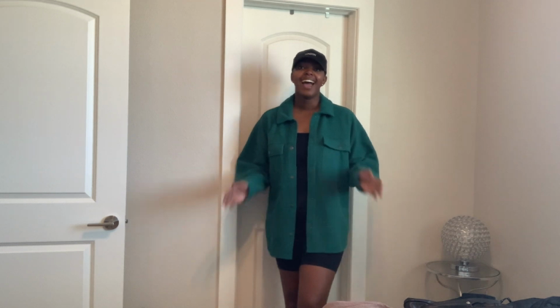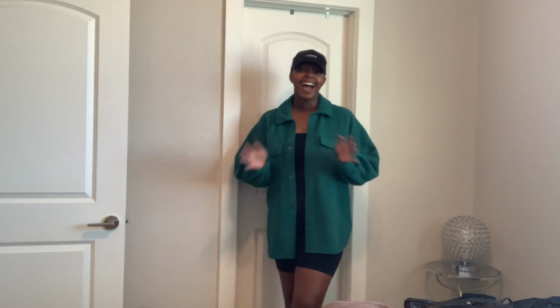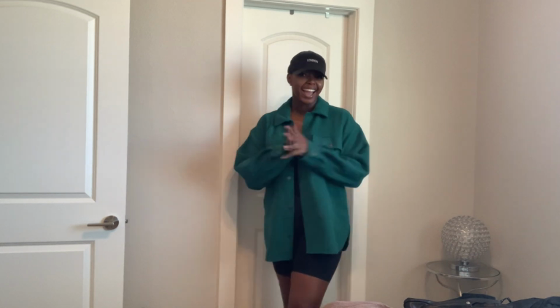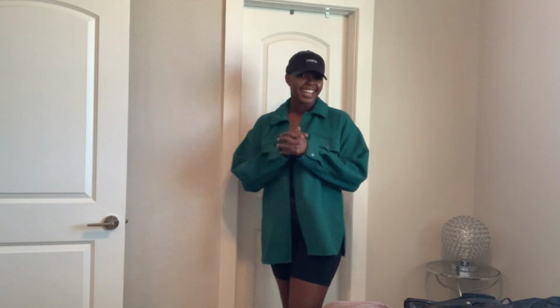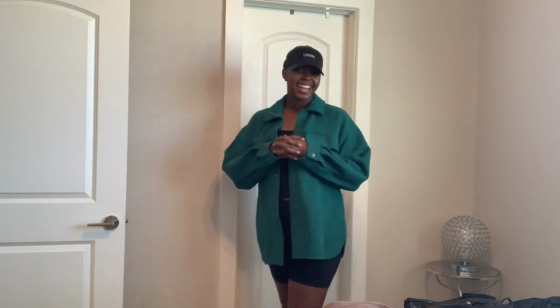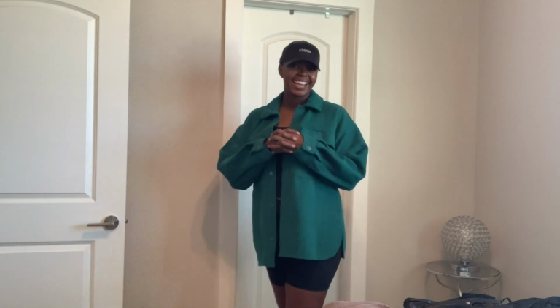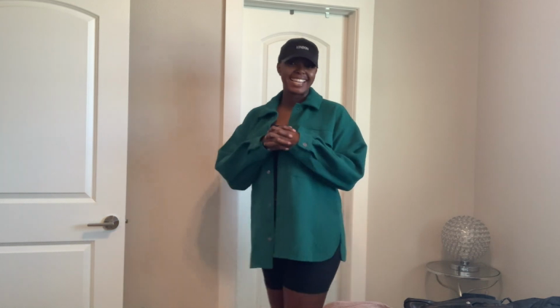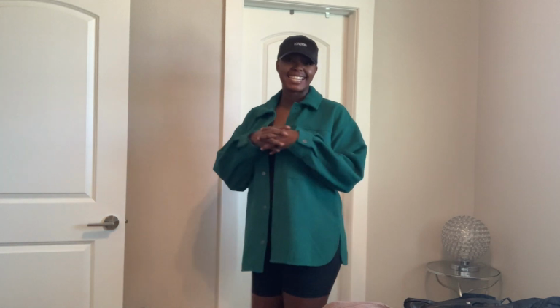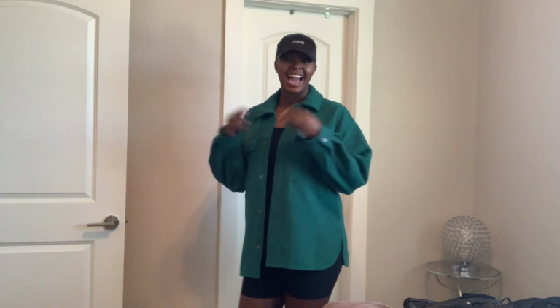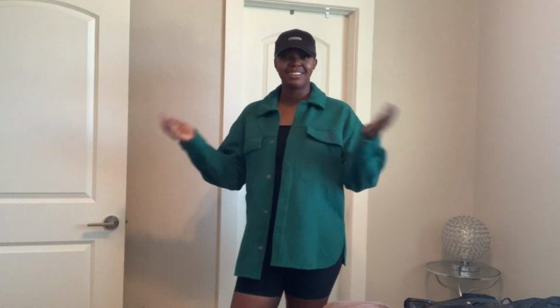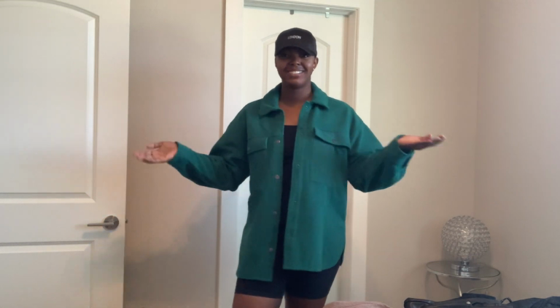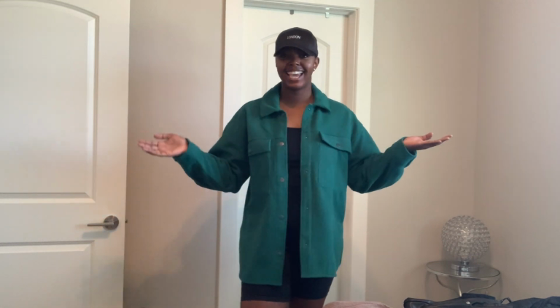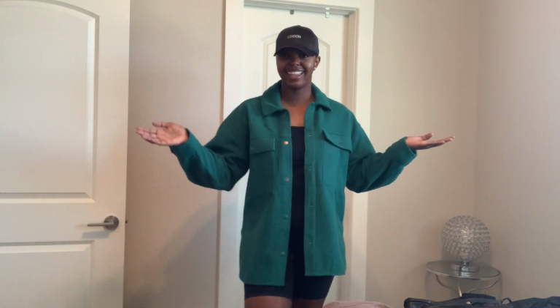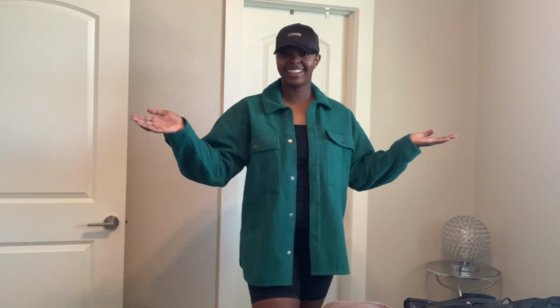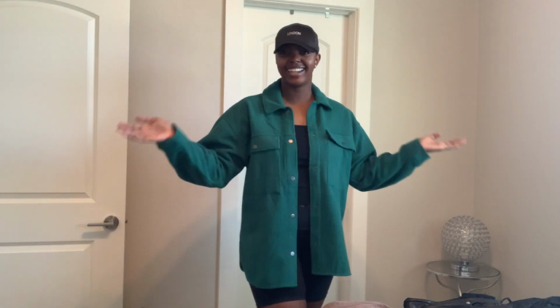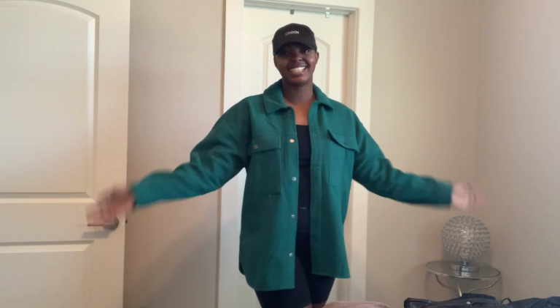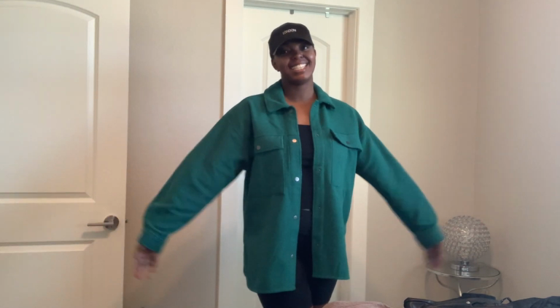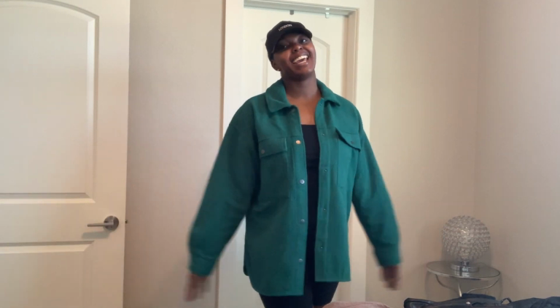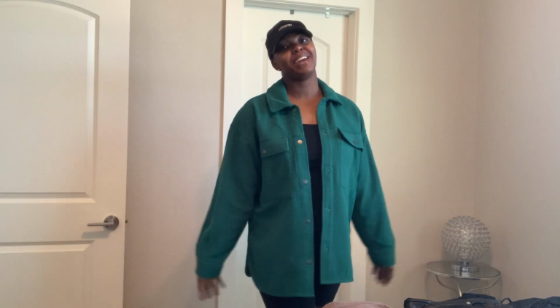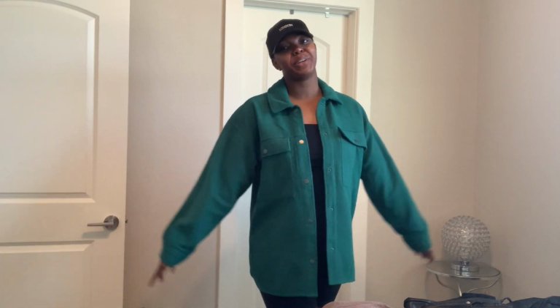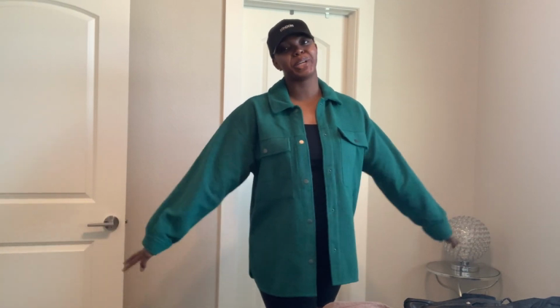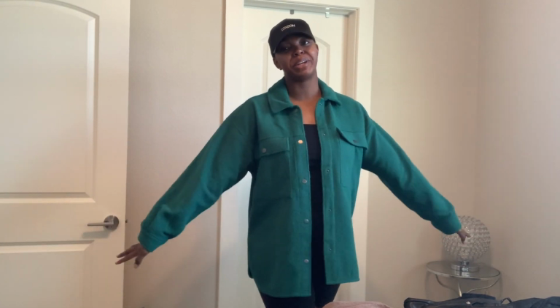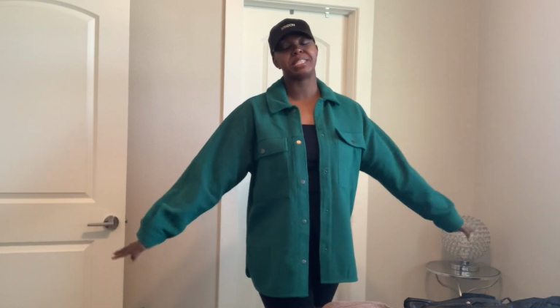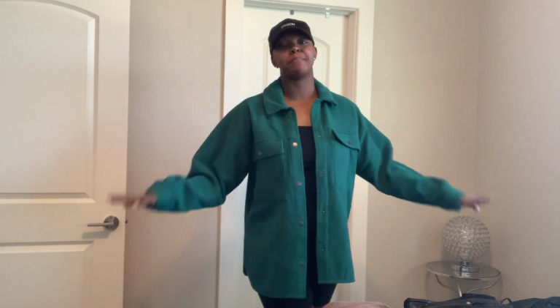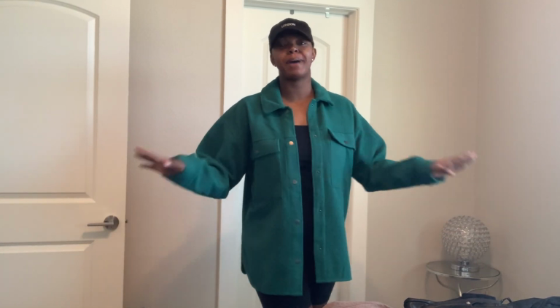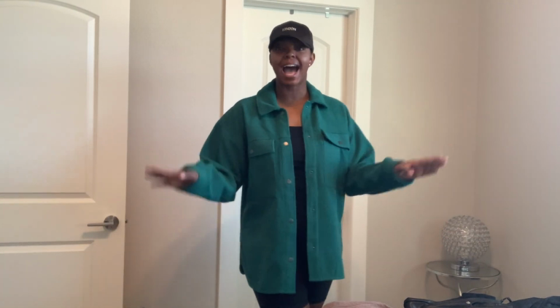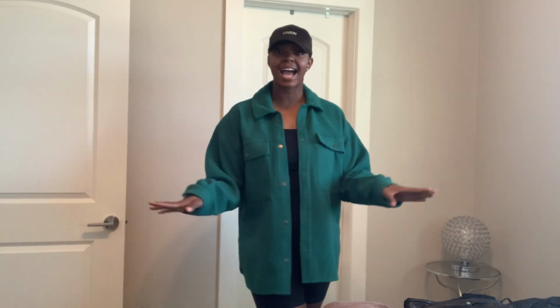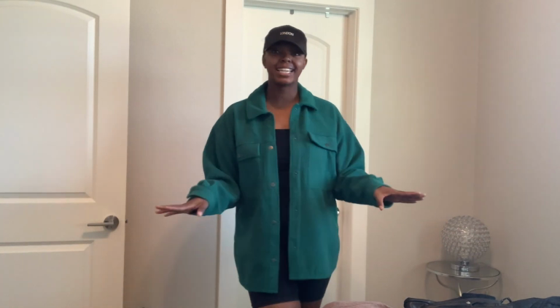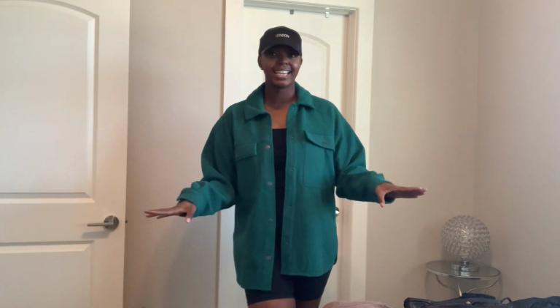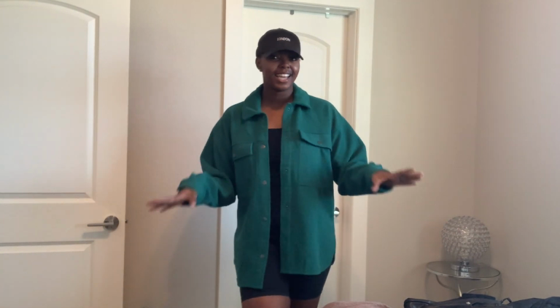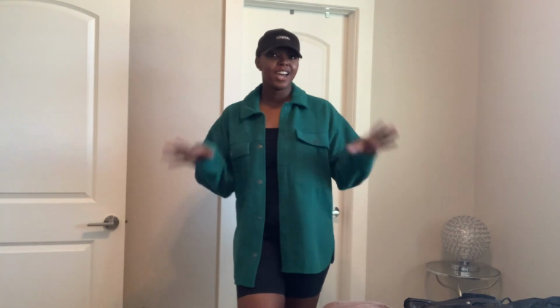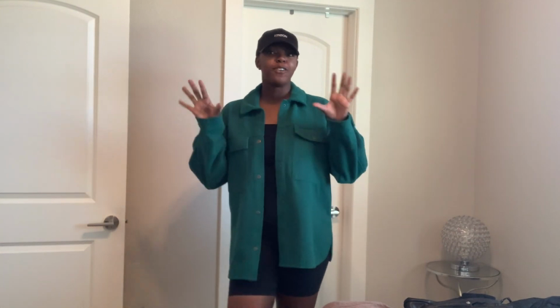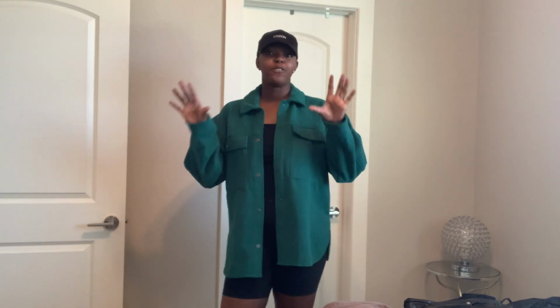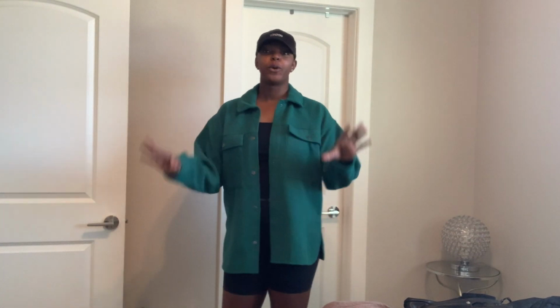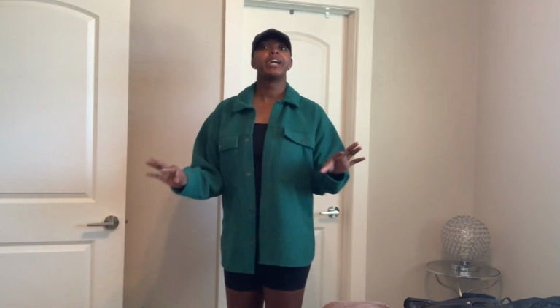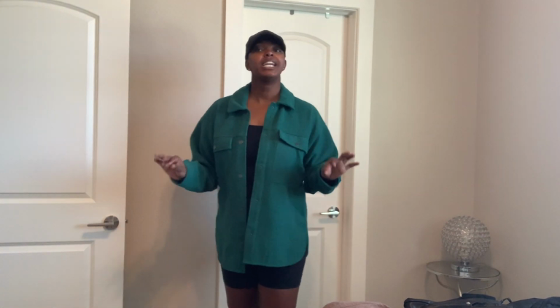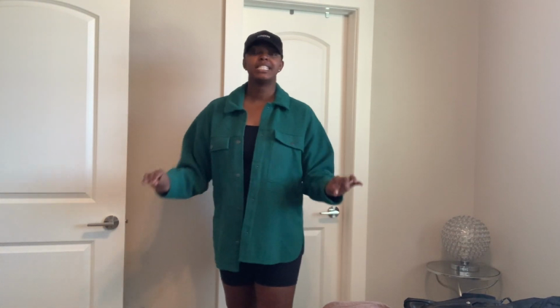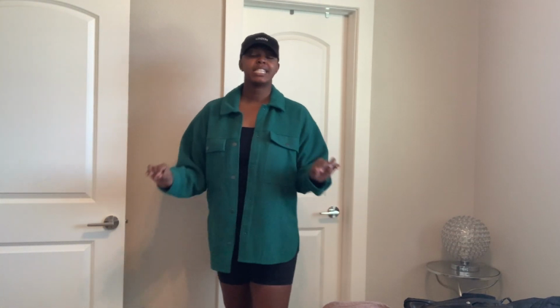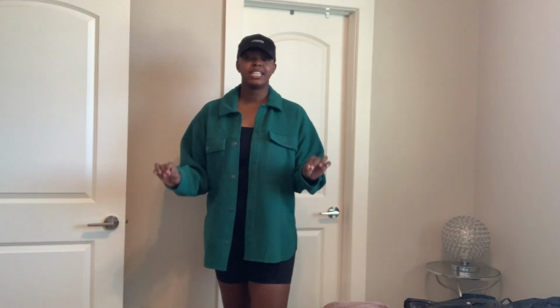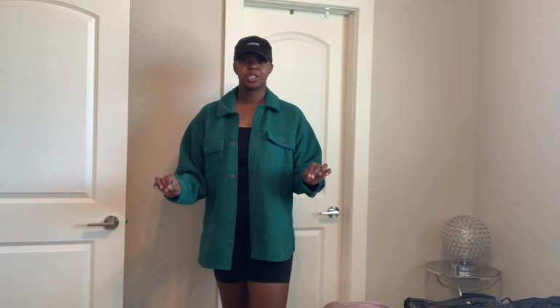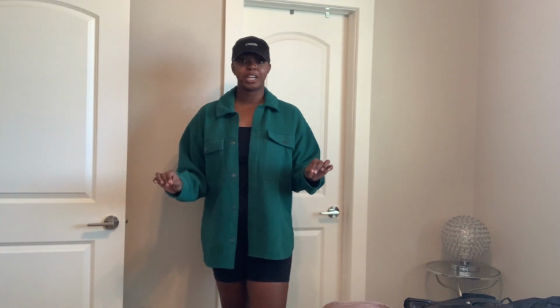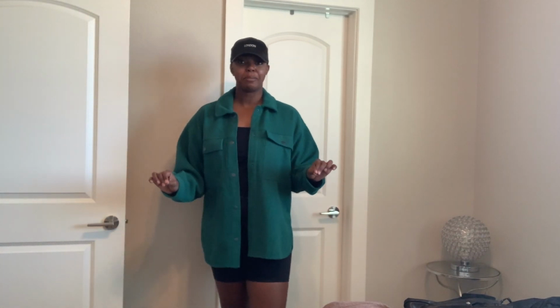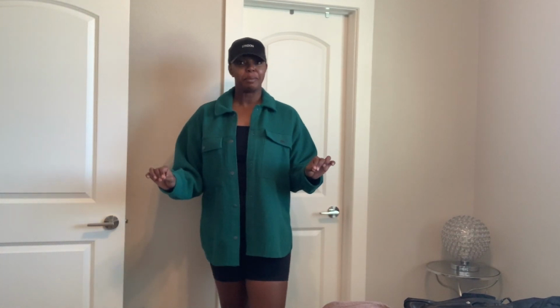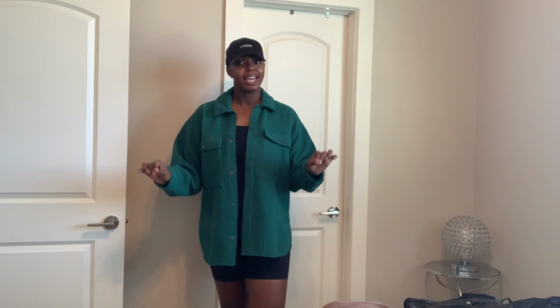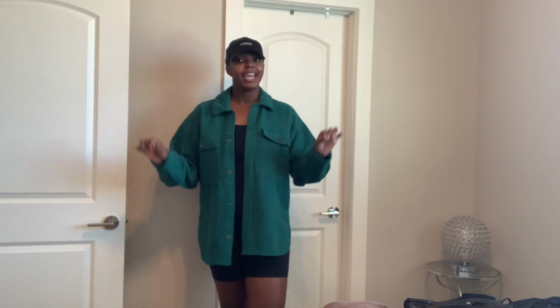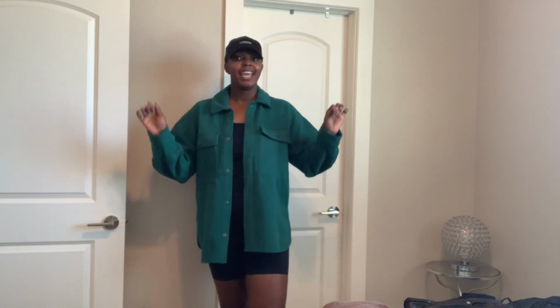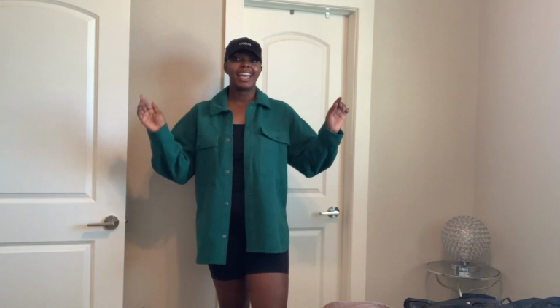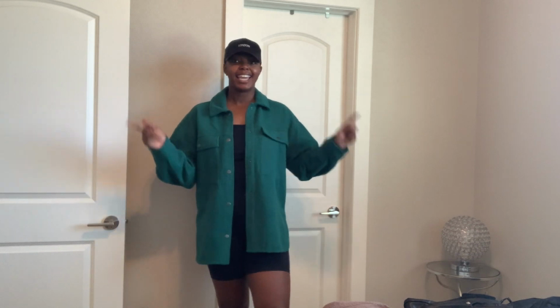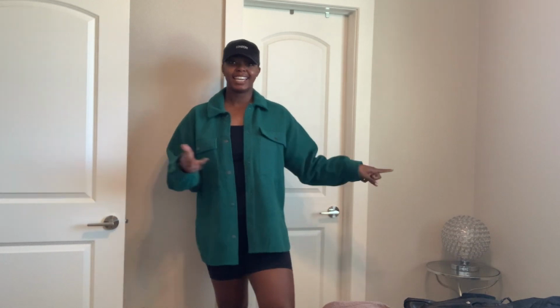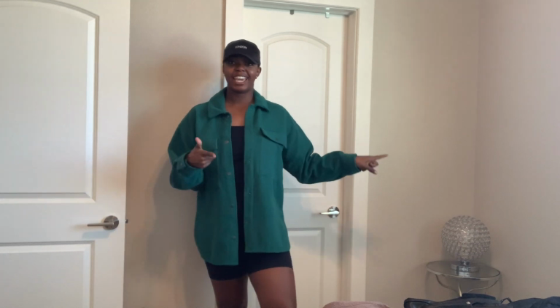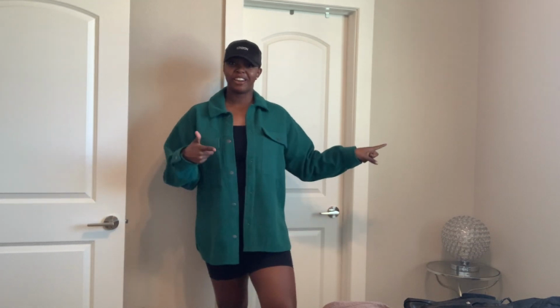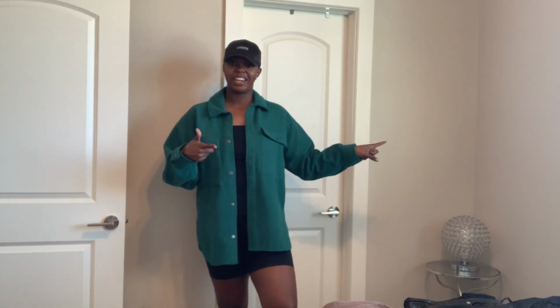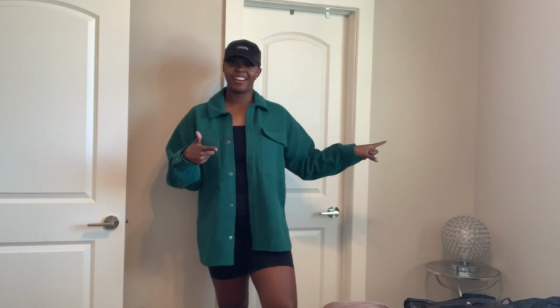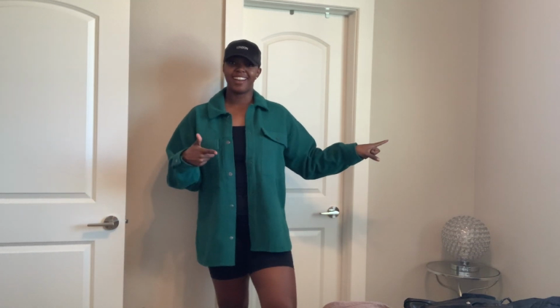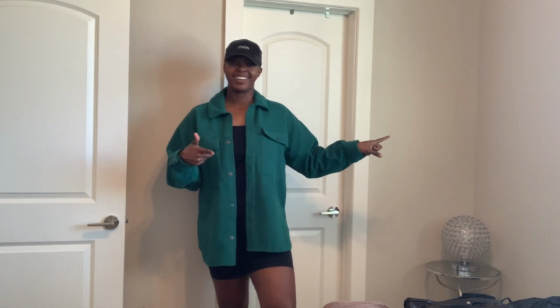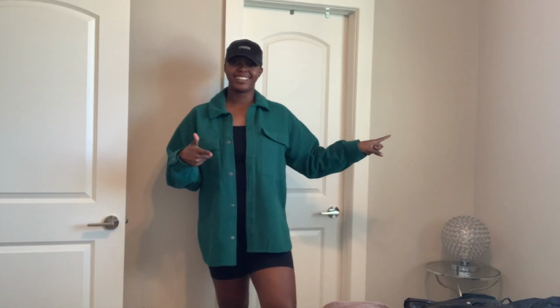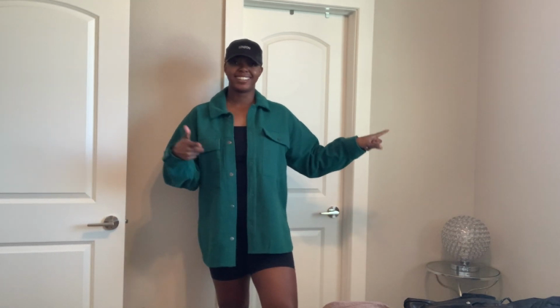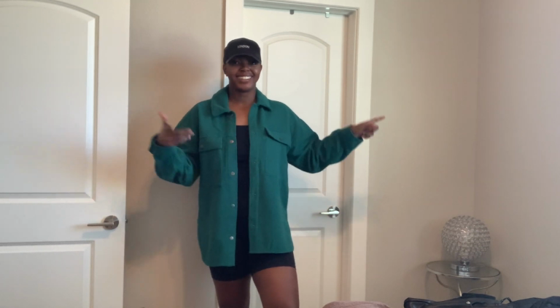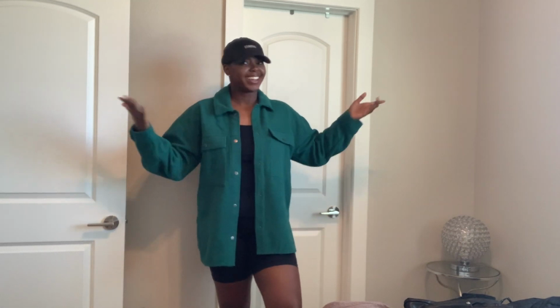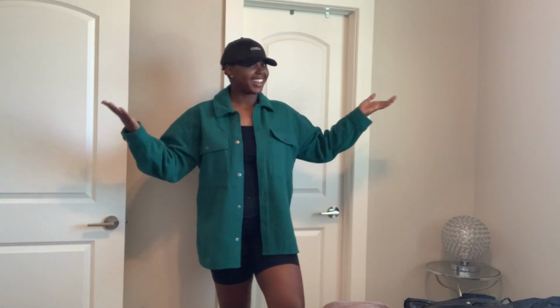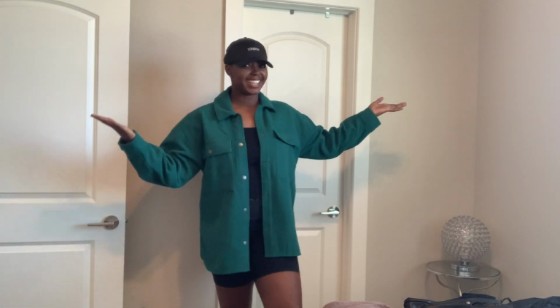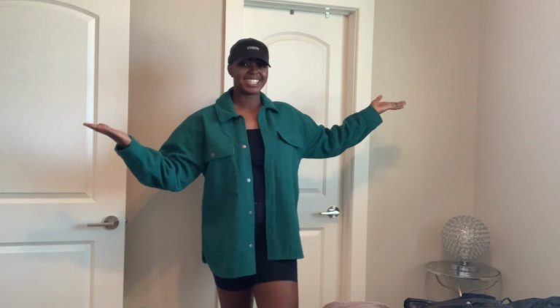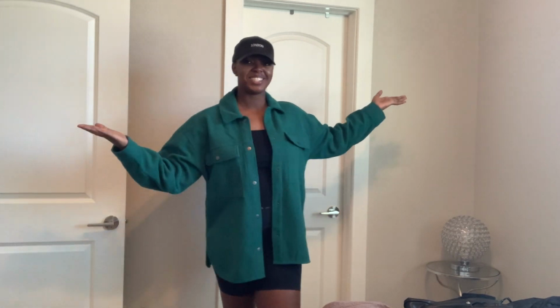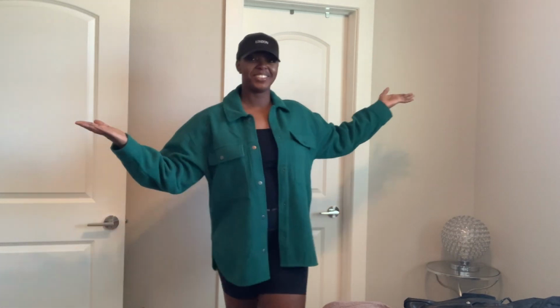Hi guys, I'm Taylor and today we are going to pack for a ski trip in a carry-on.